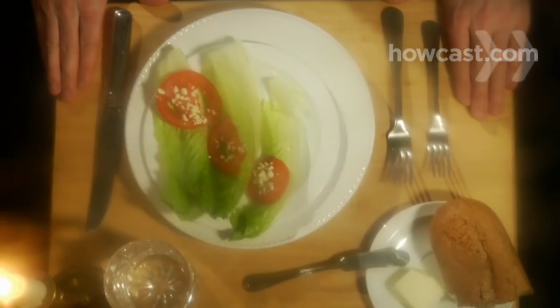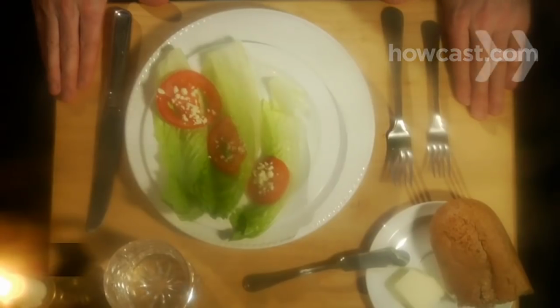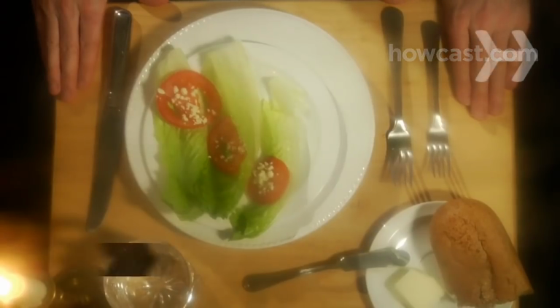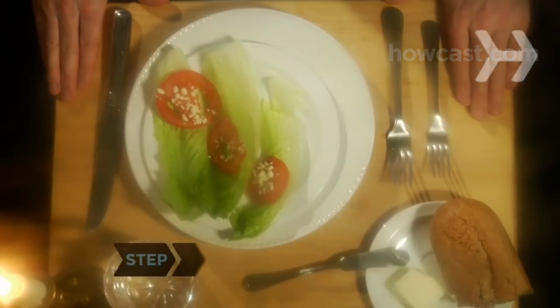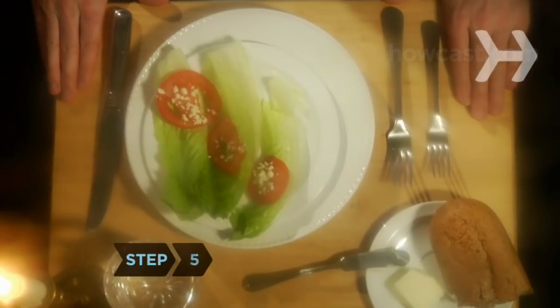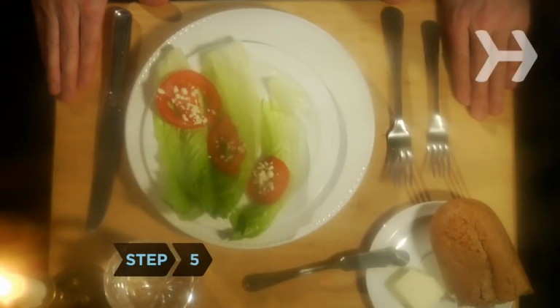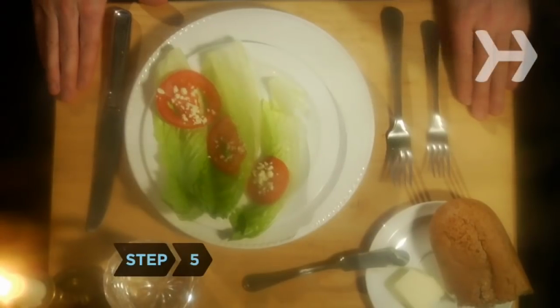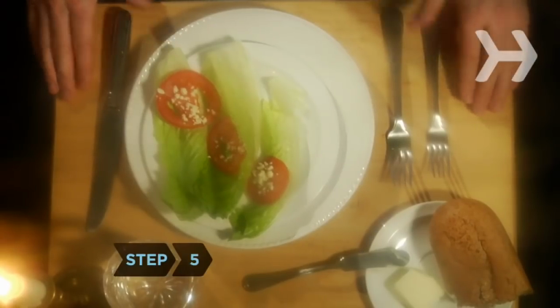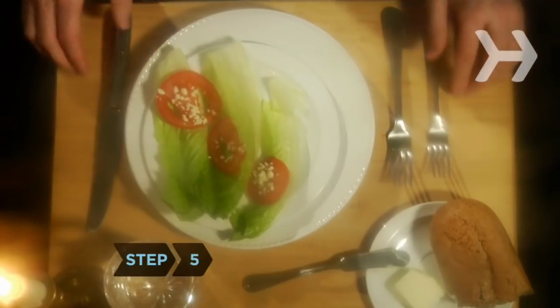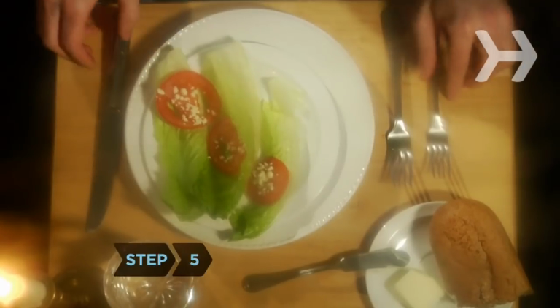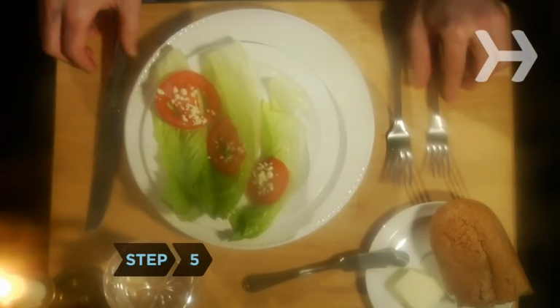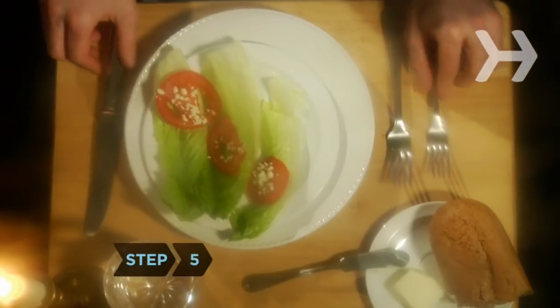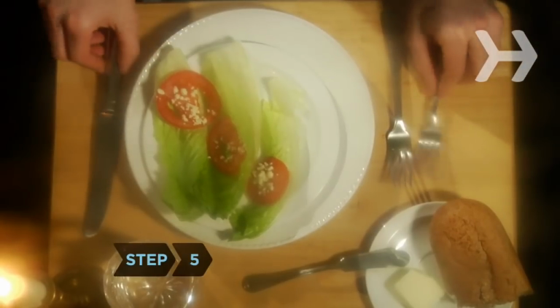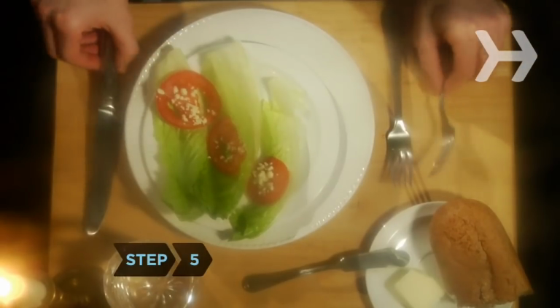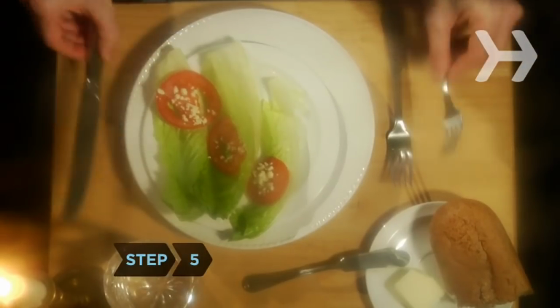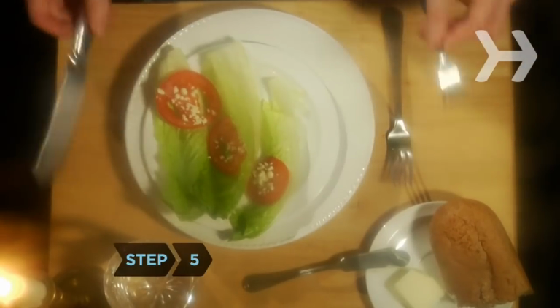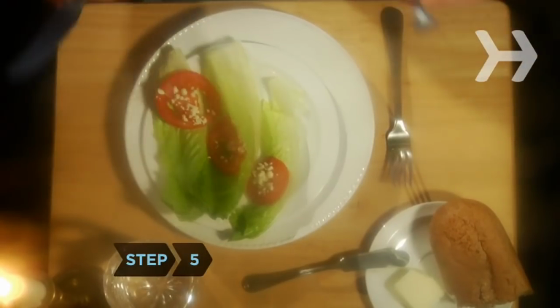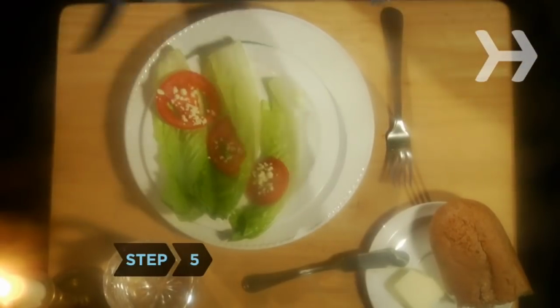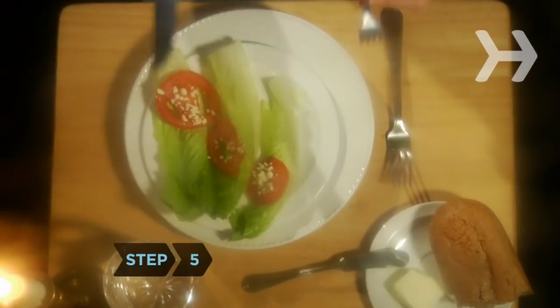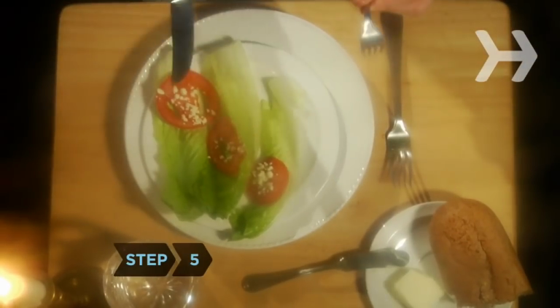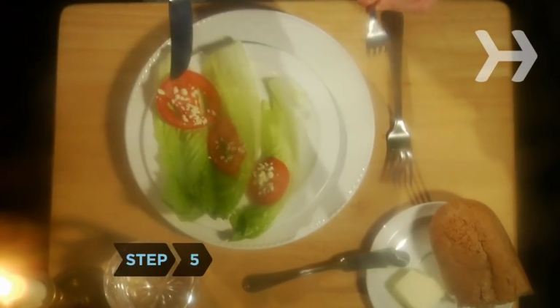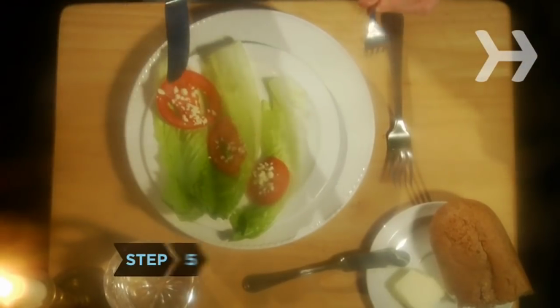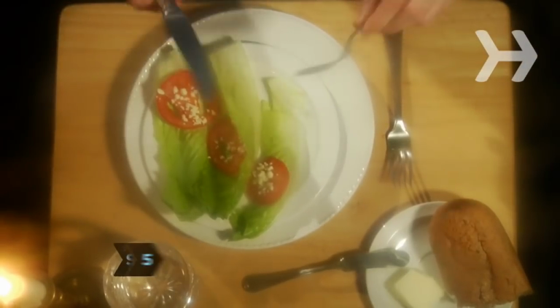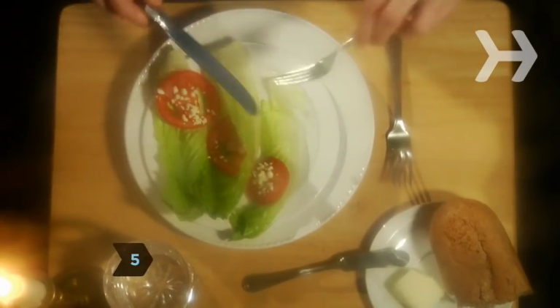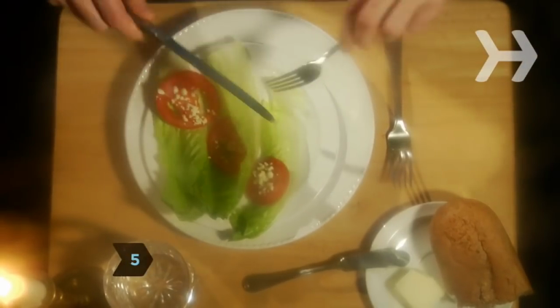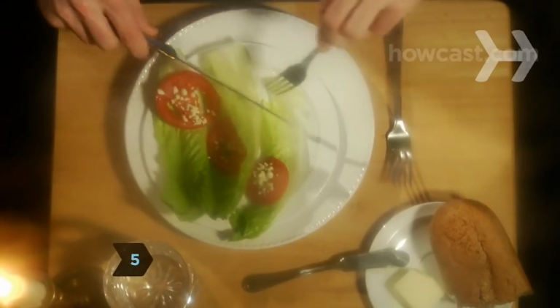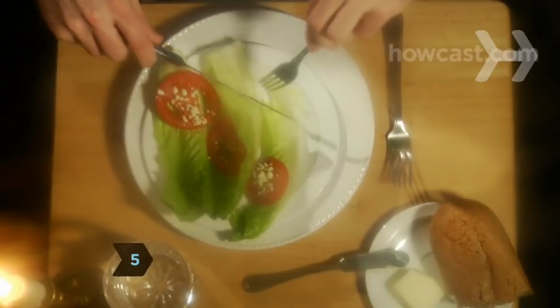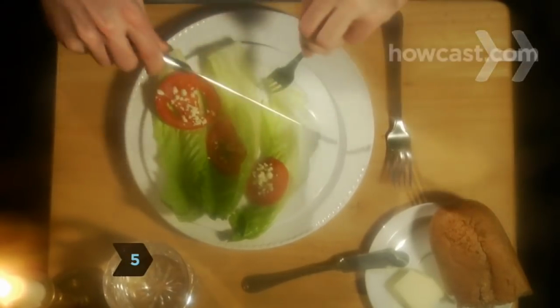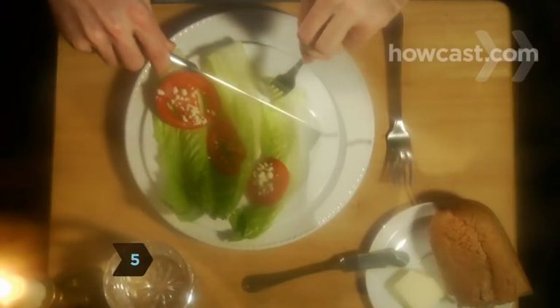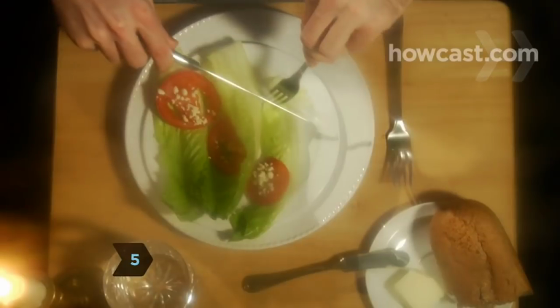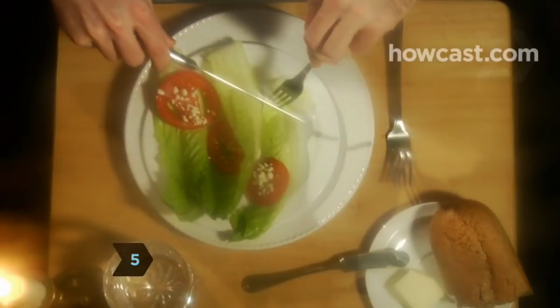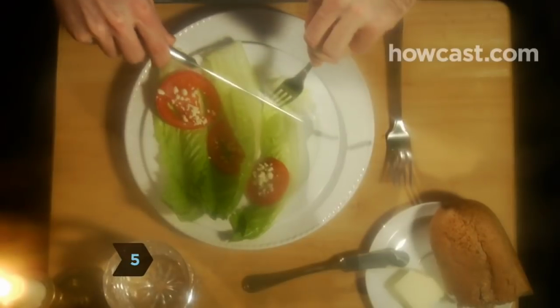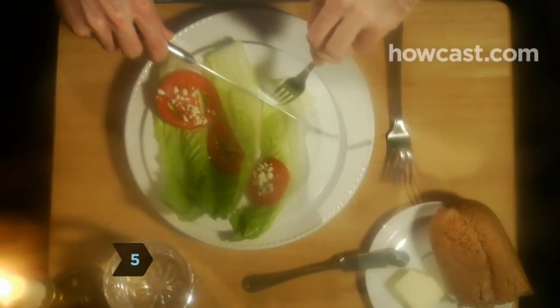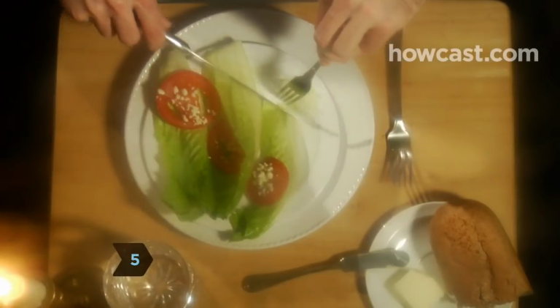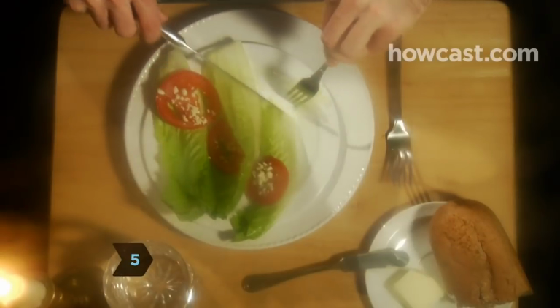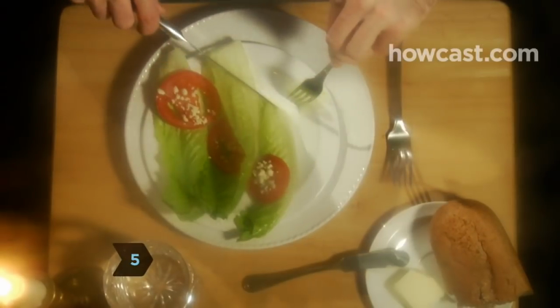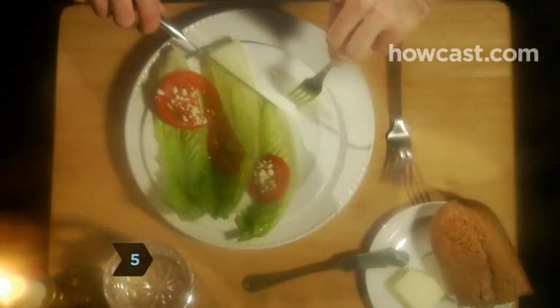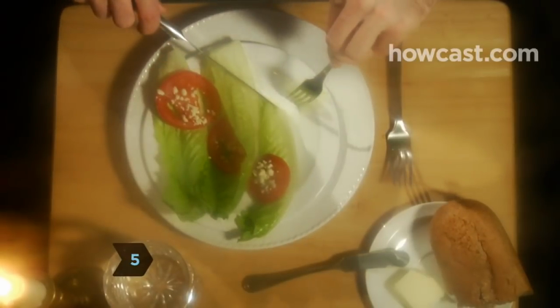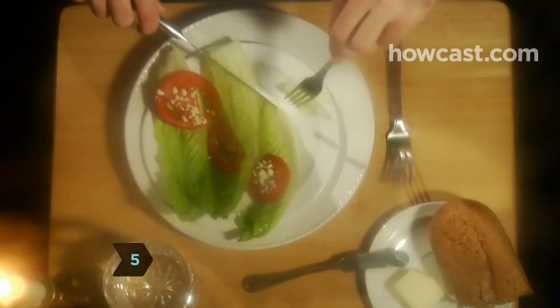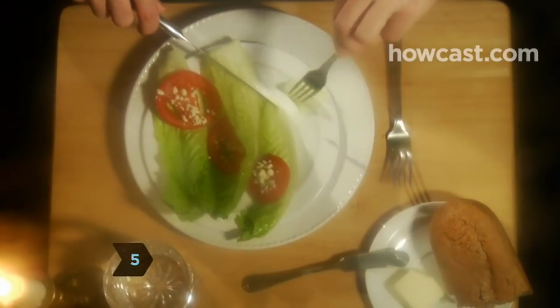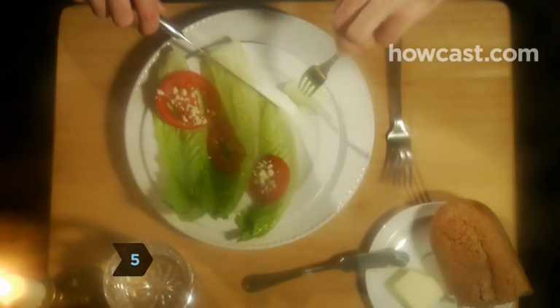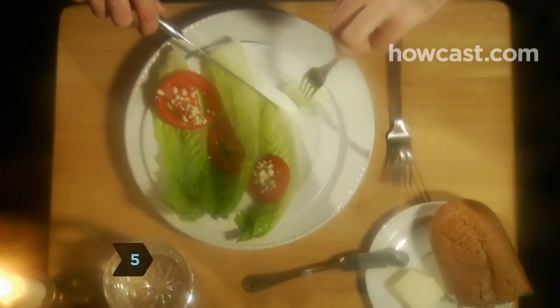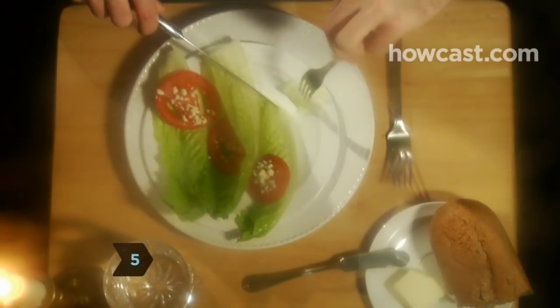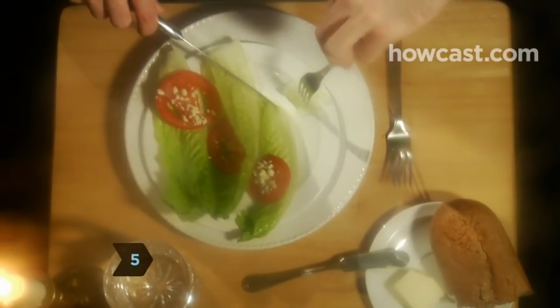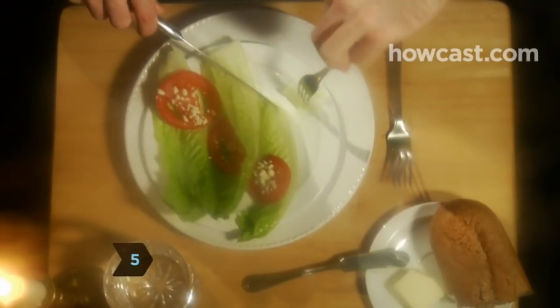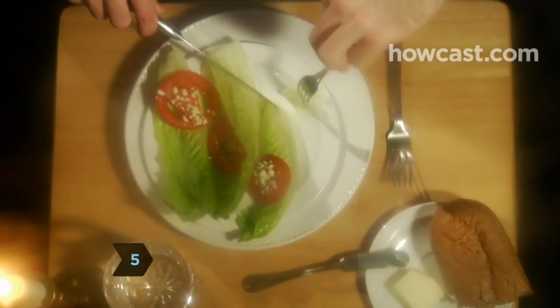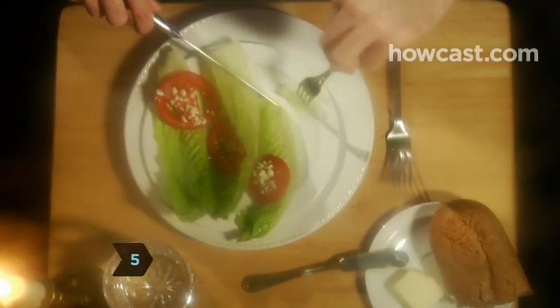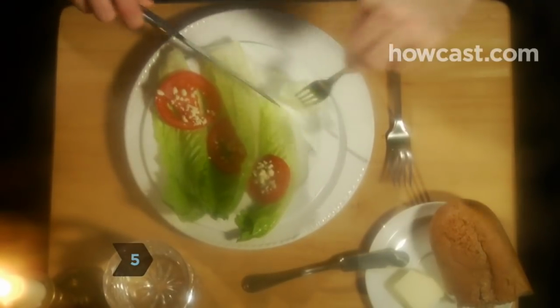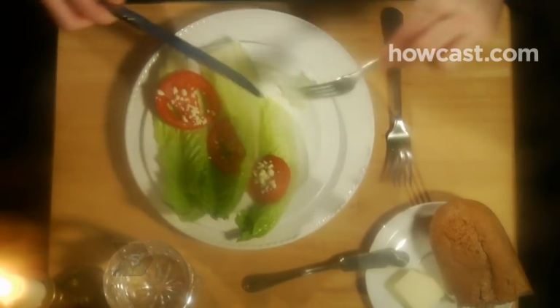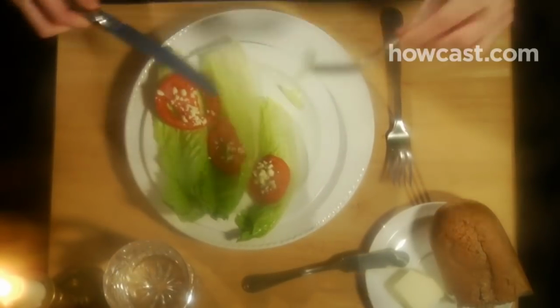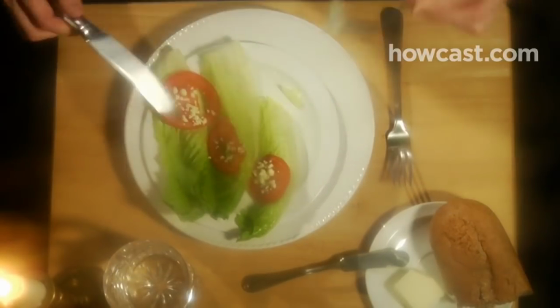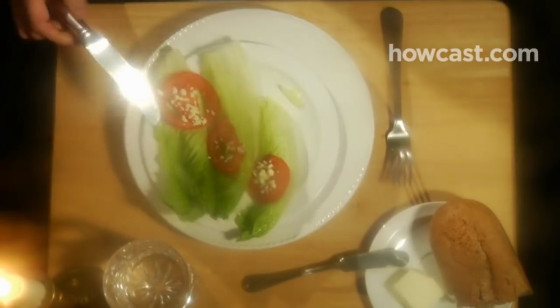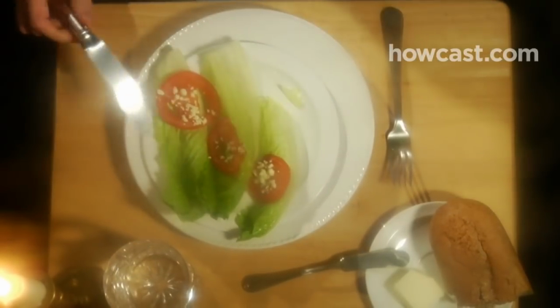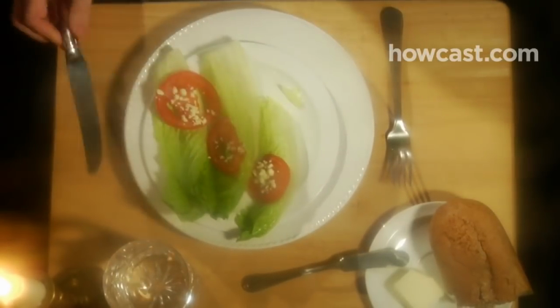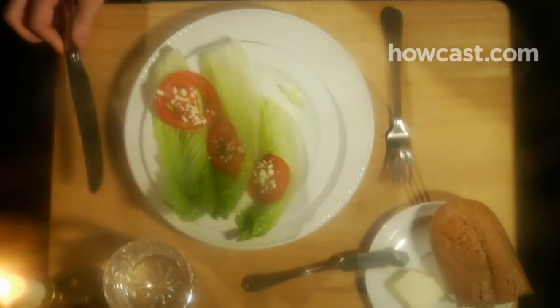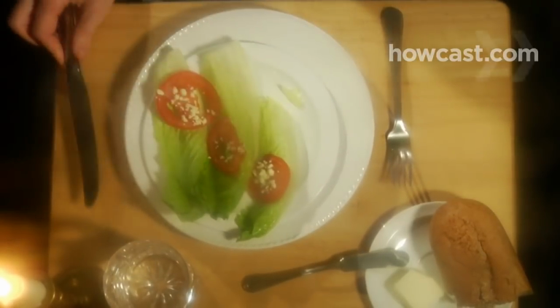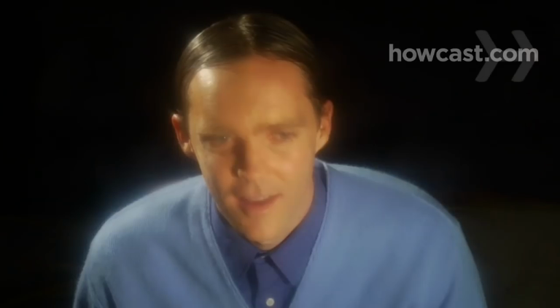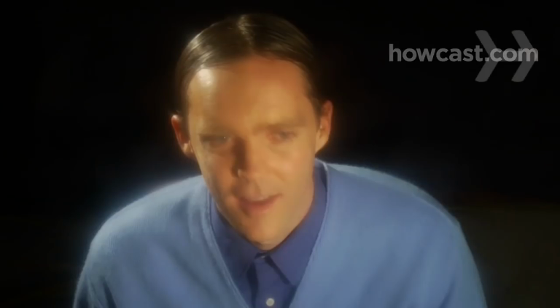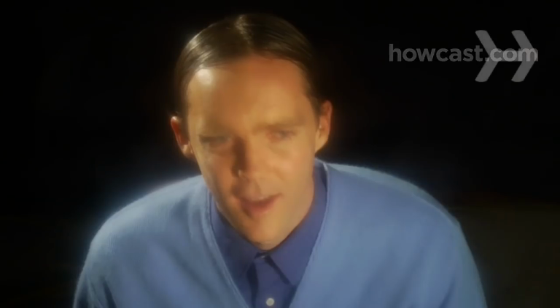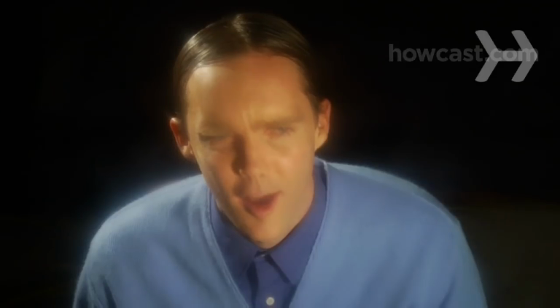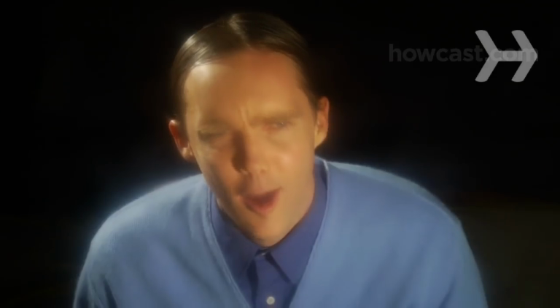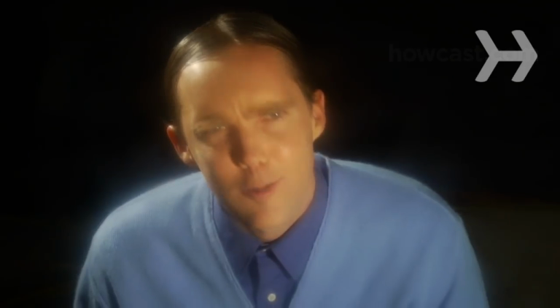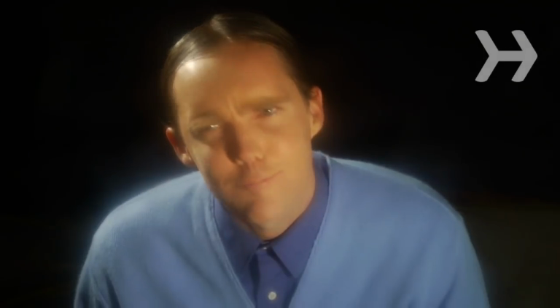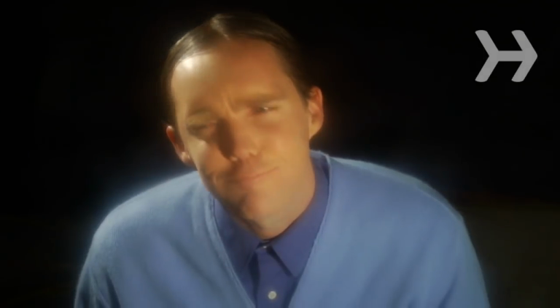Step 5. Cut your salad if the leaves are too big, but don't hack up the entire salad at once.